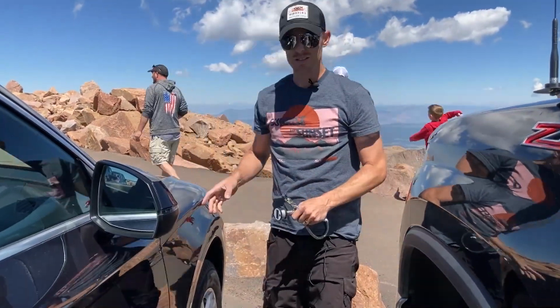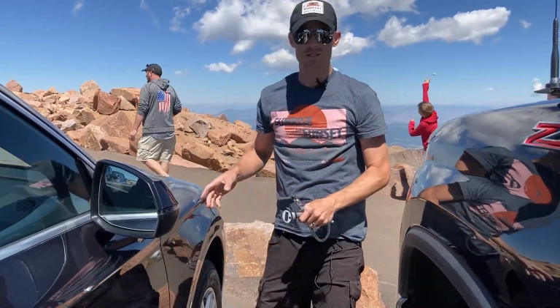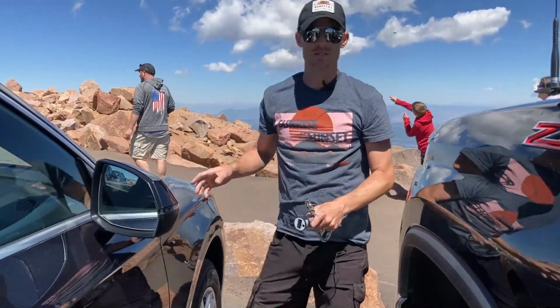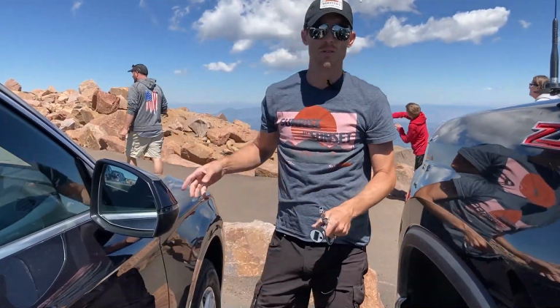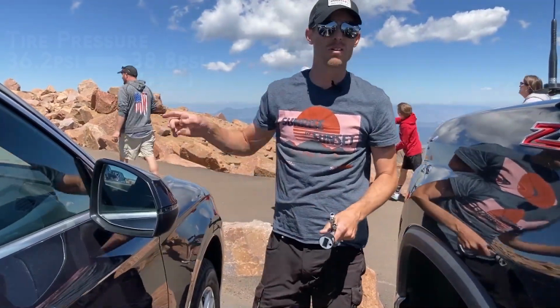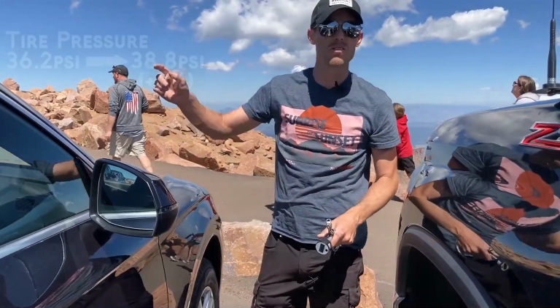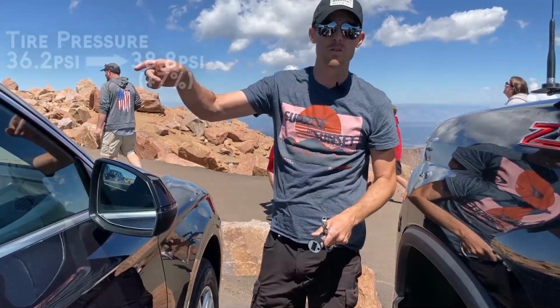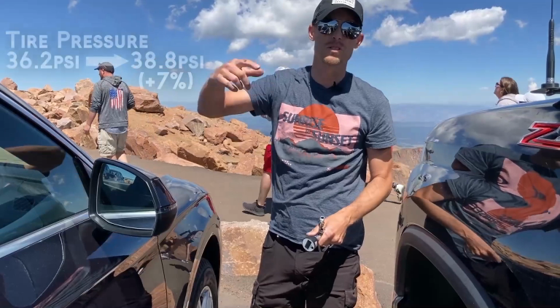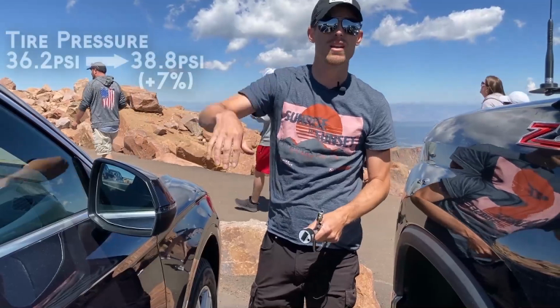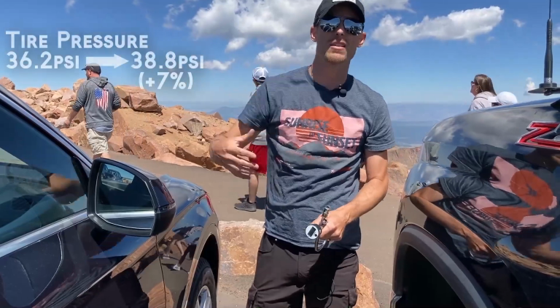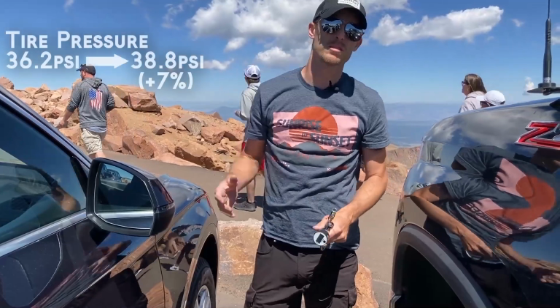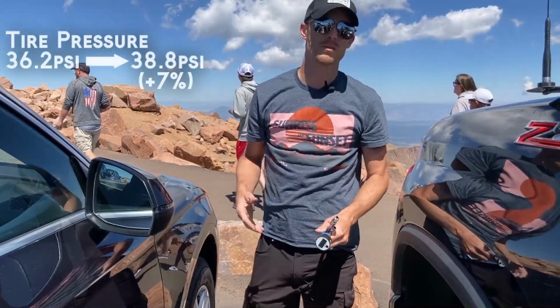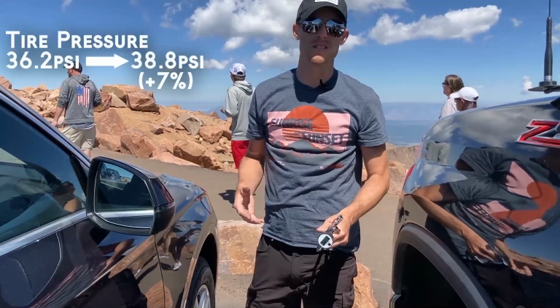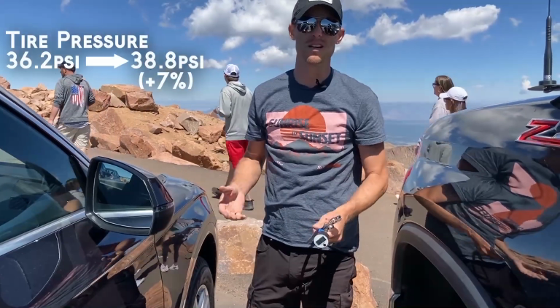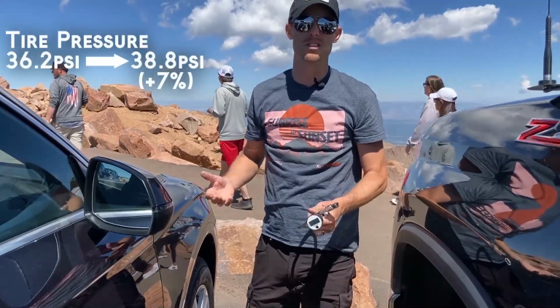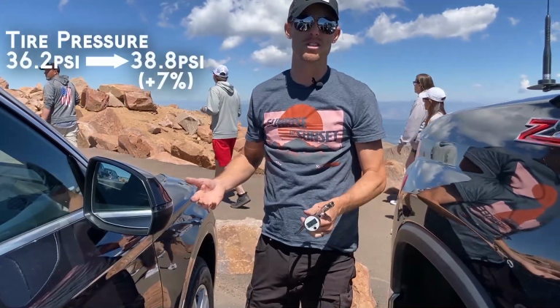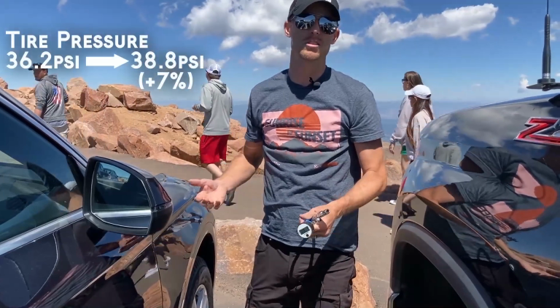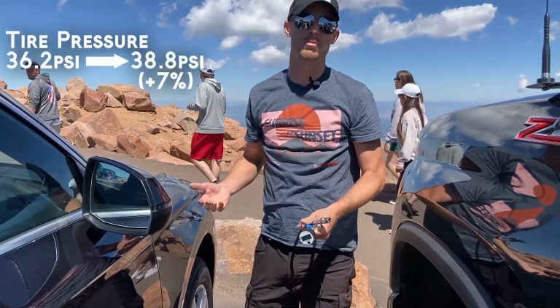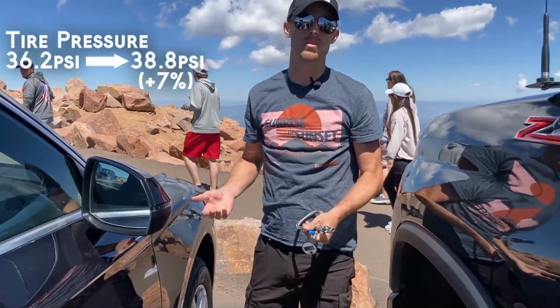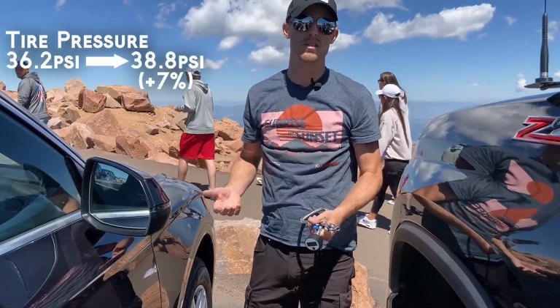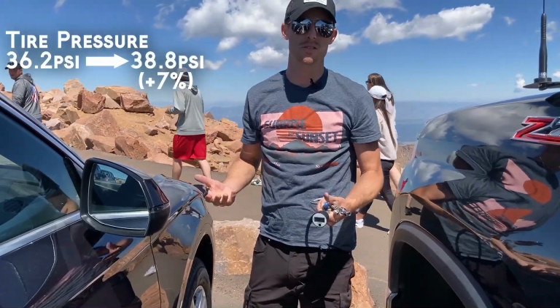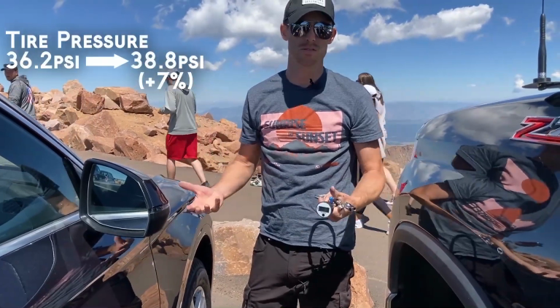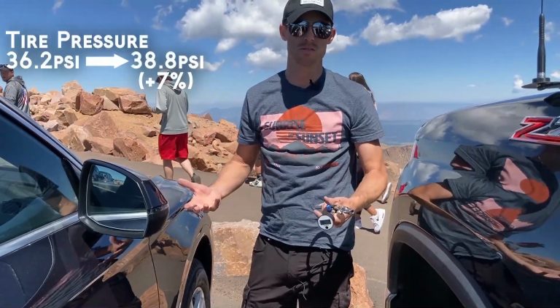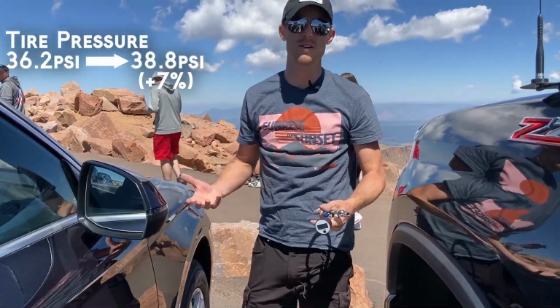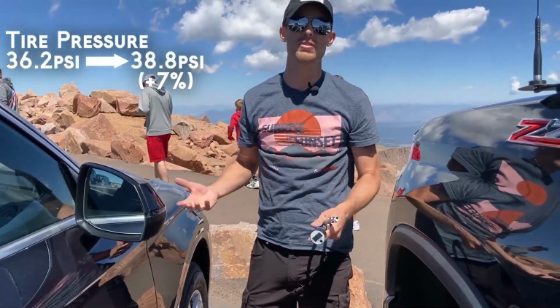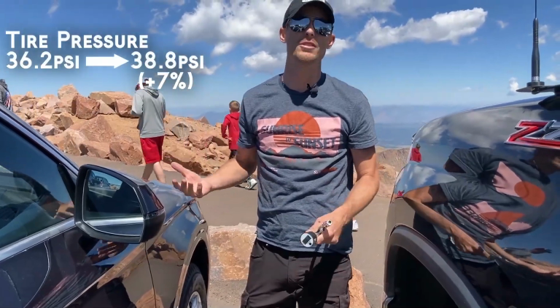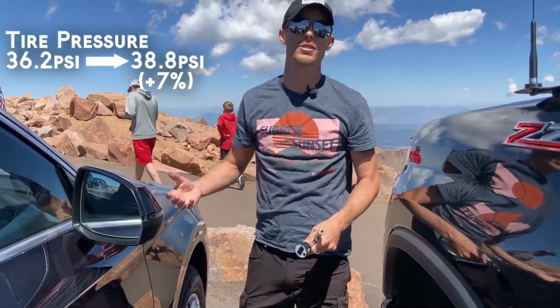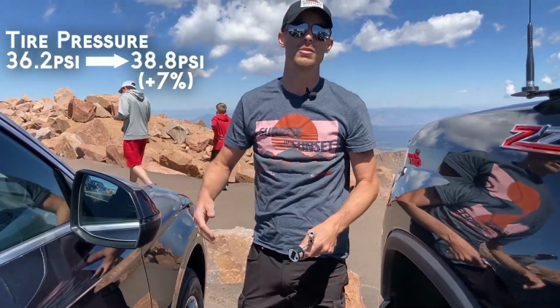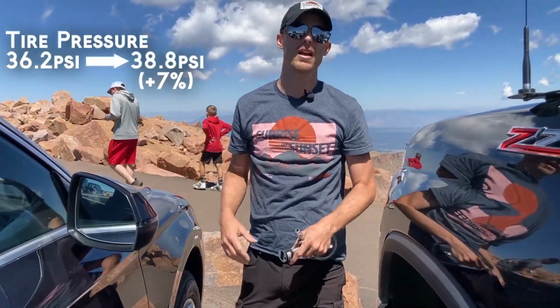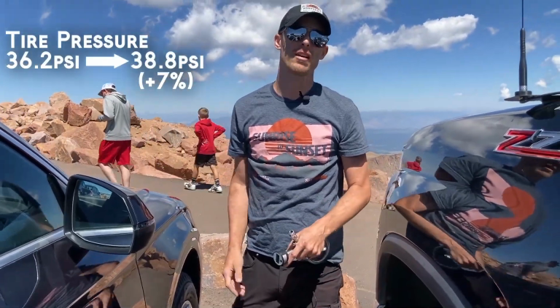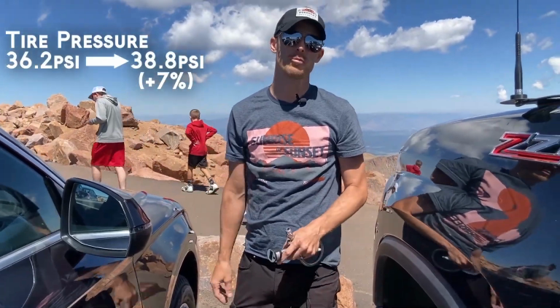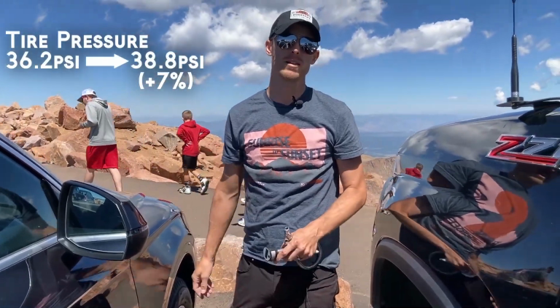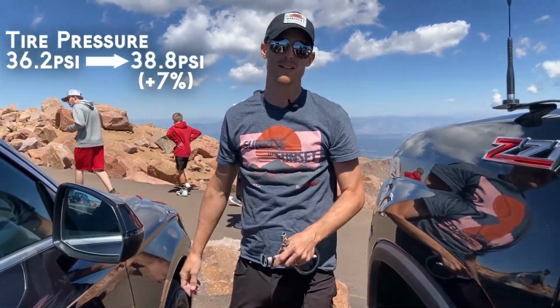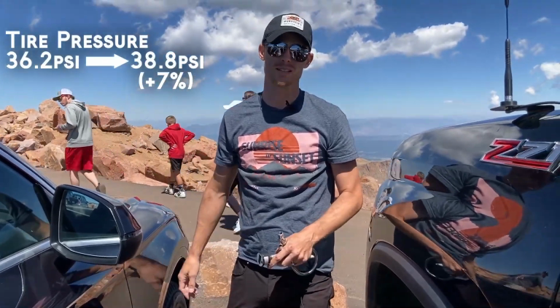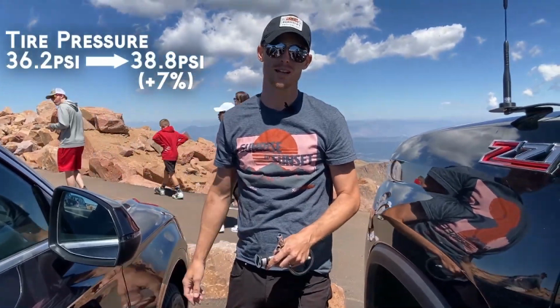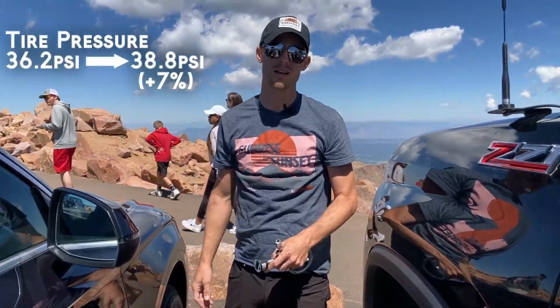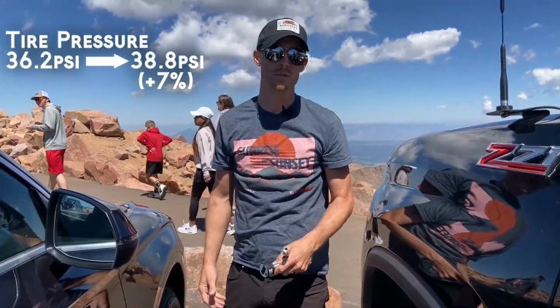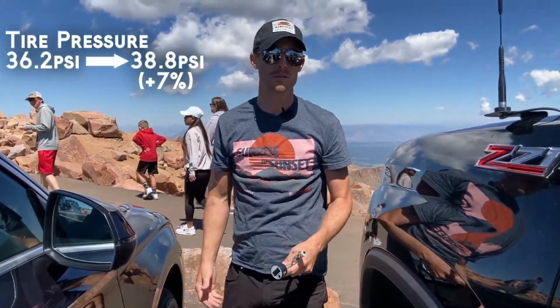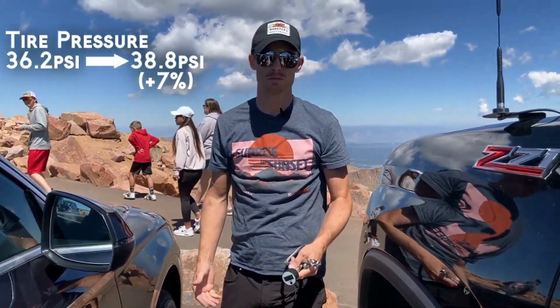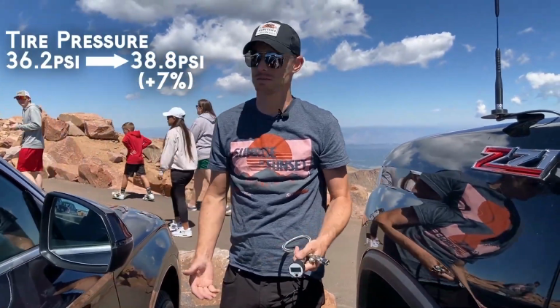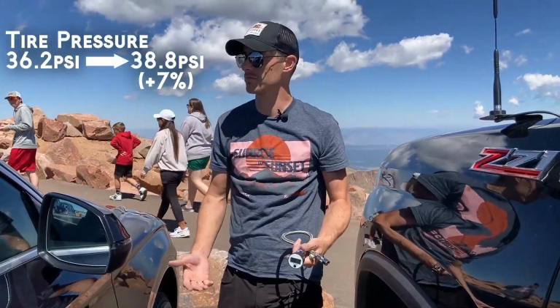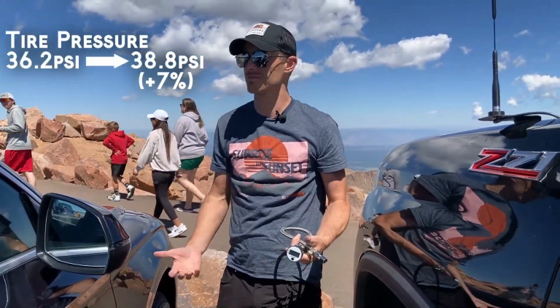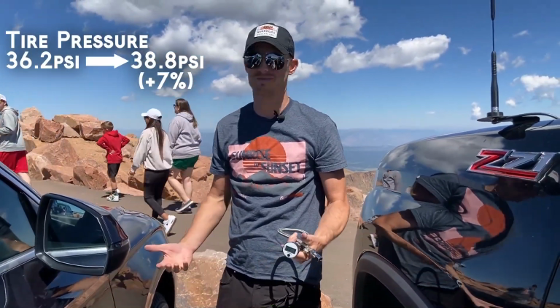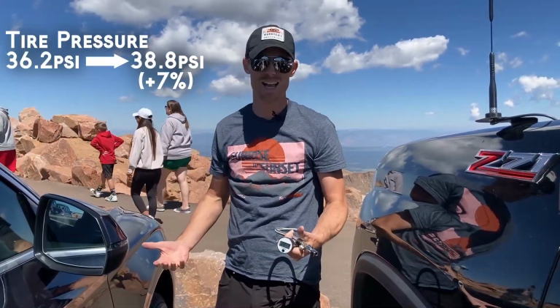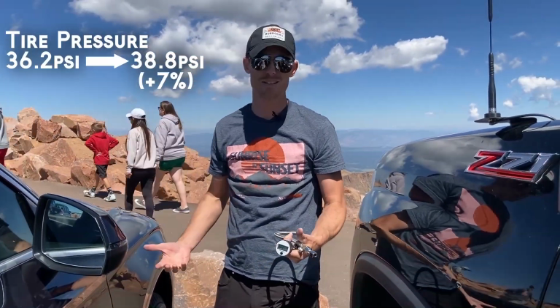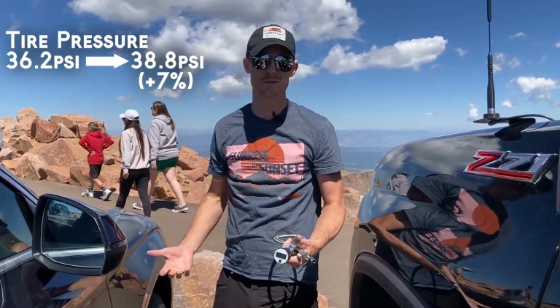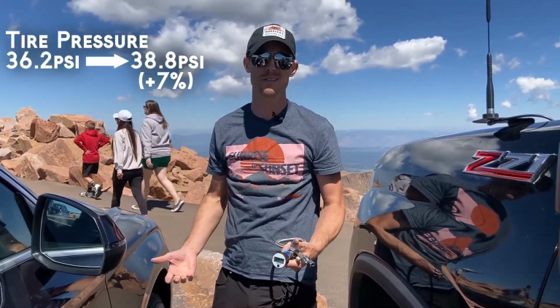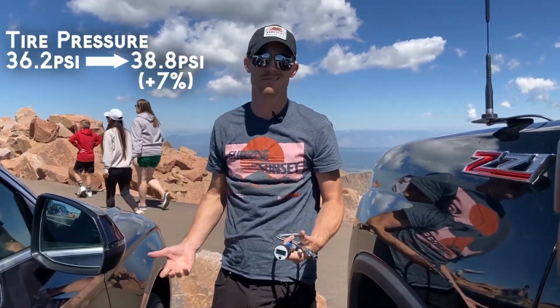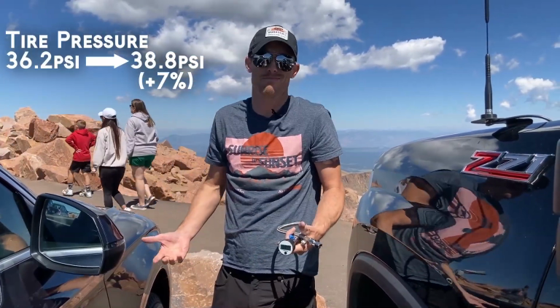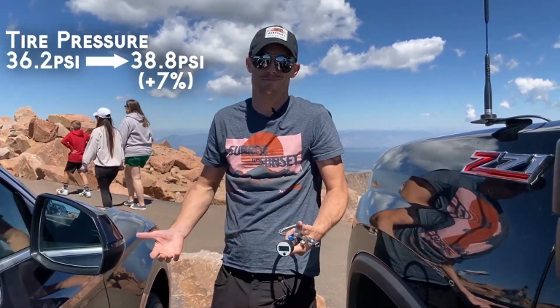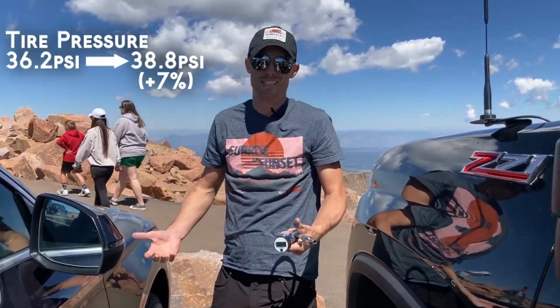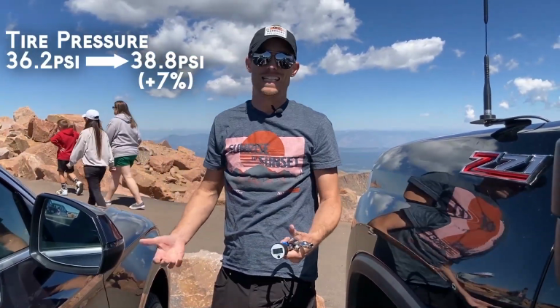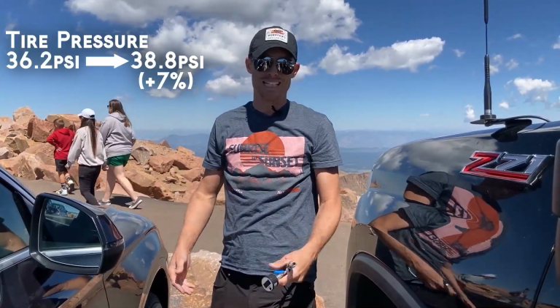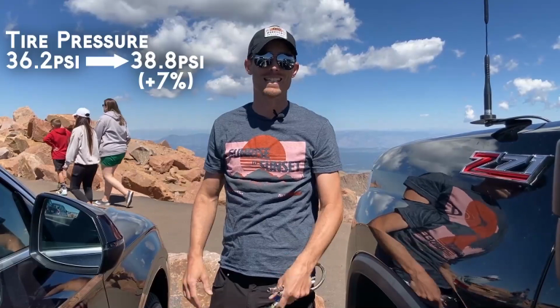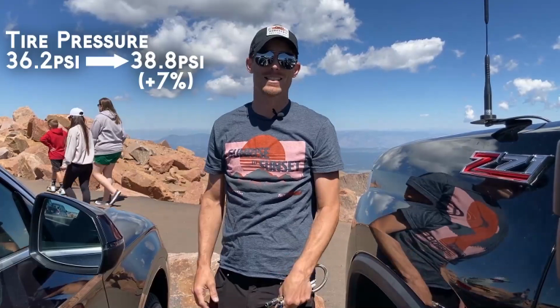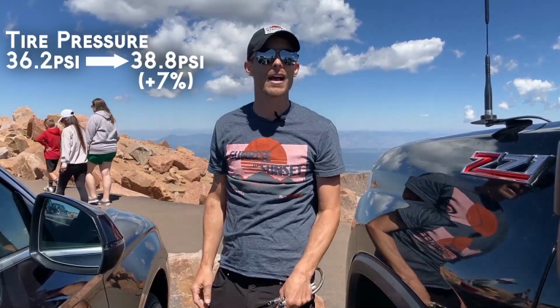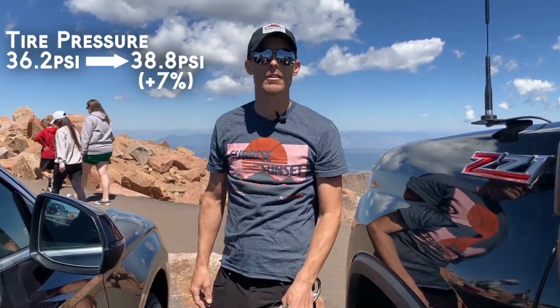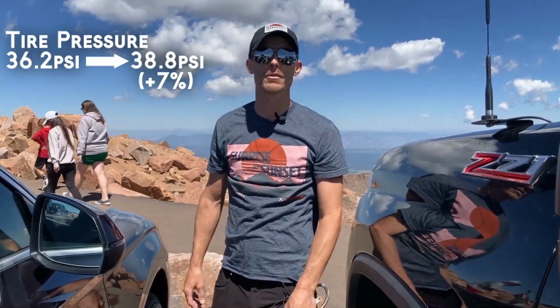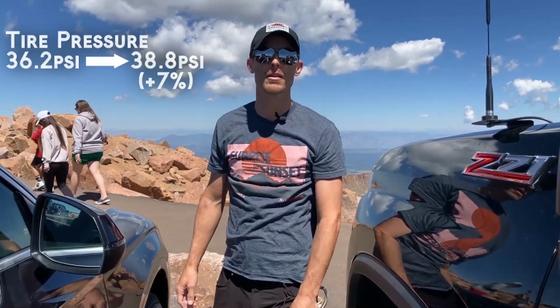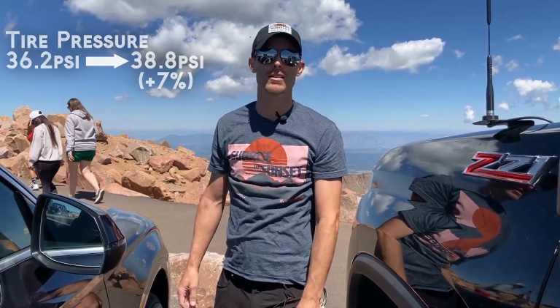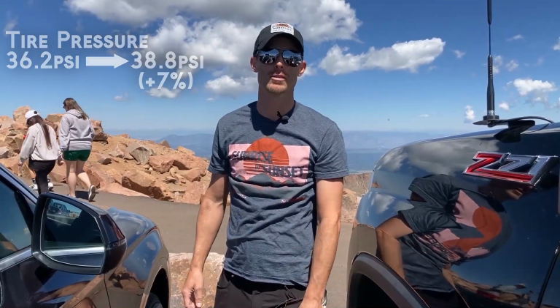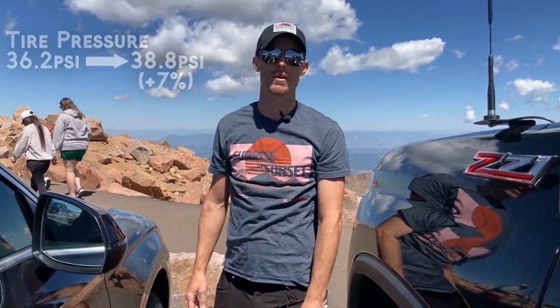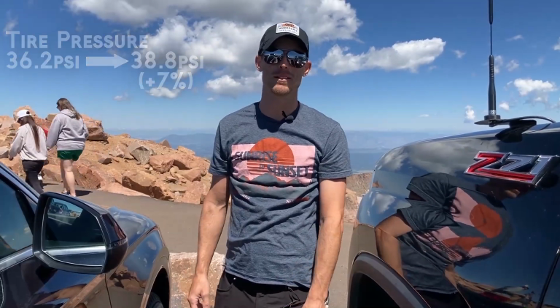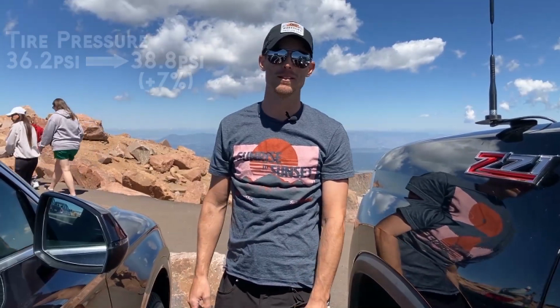On all four tires, we saw a change in pressure of roughly two and a half psi, which was actually exactly what I expected.